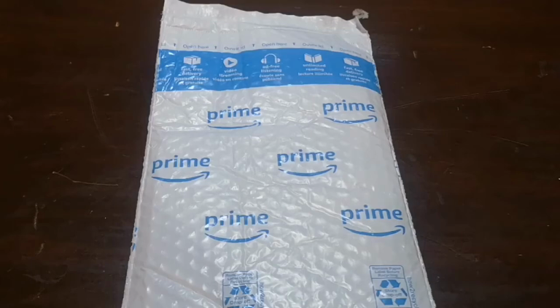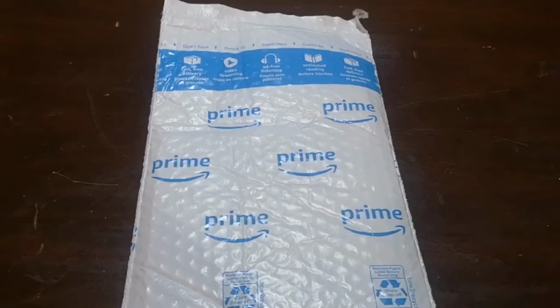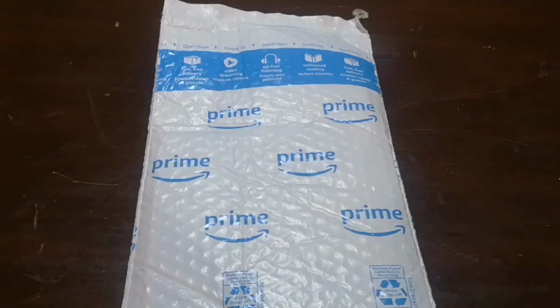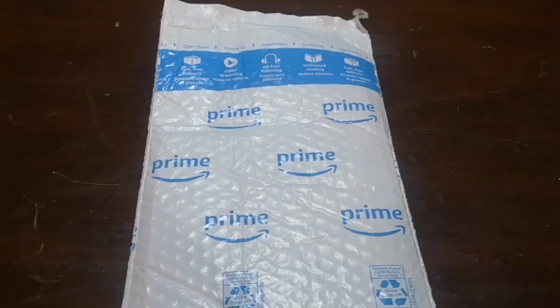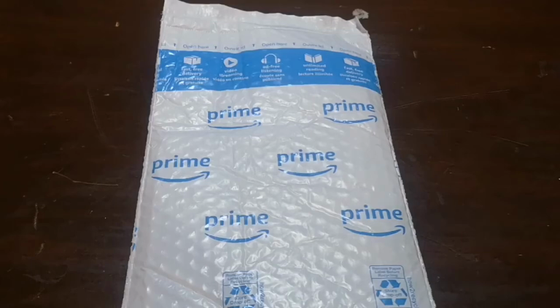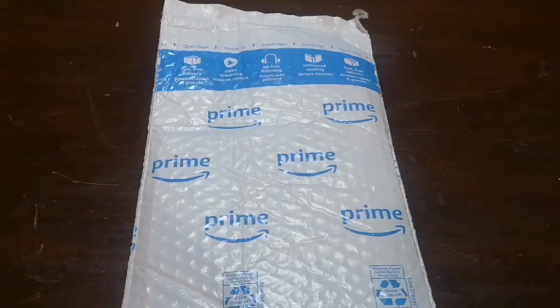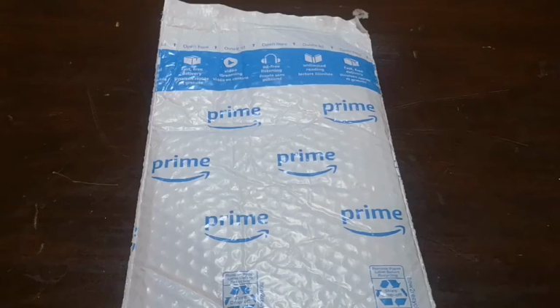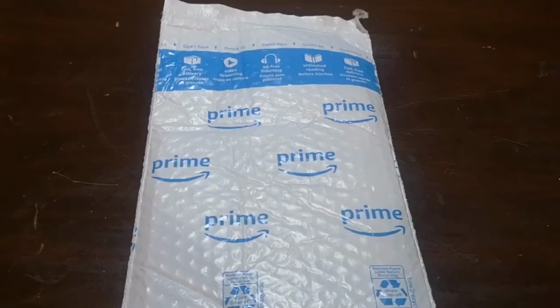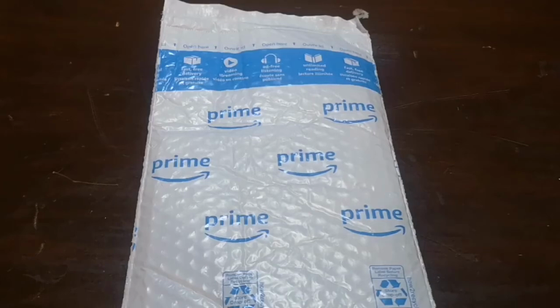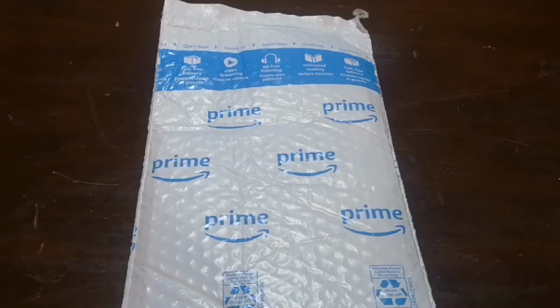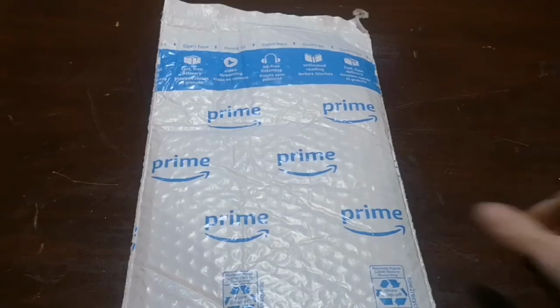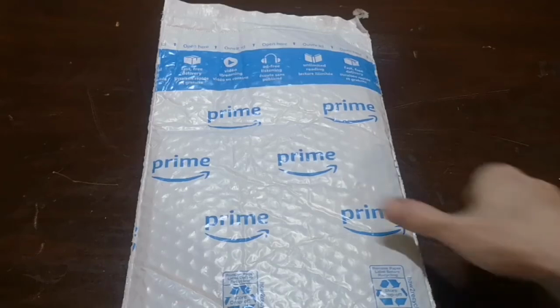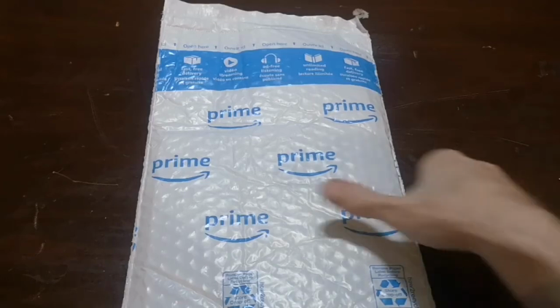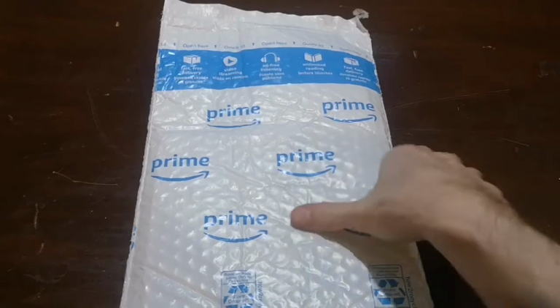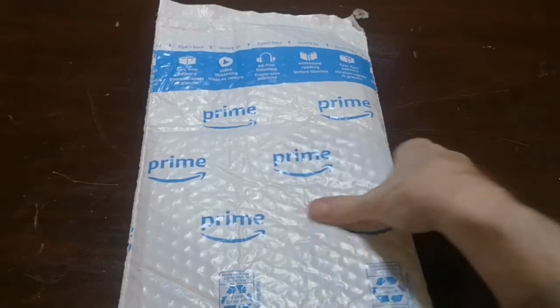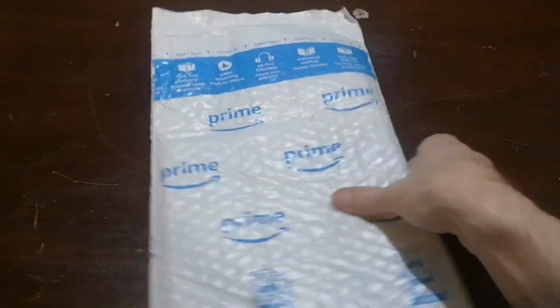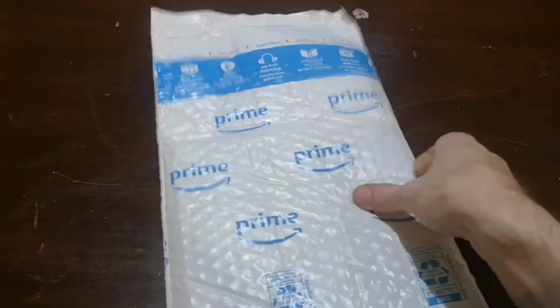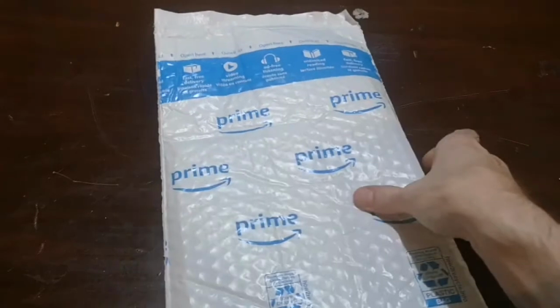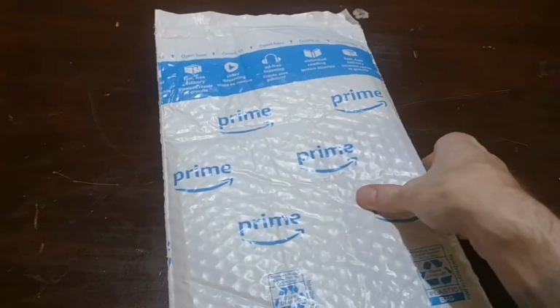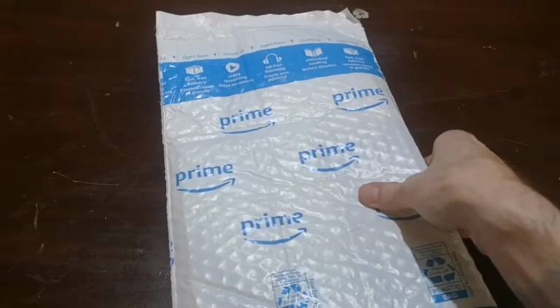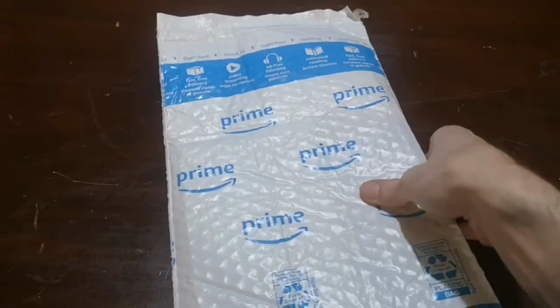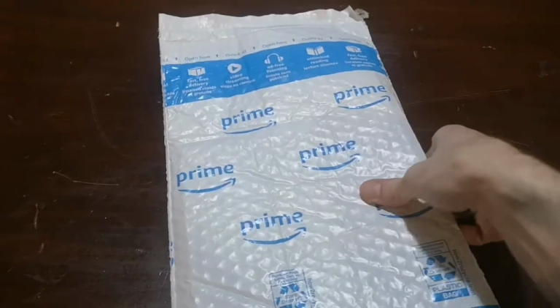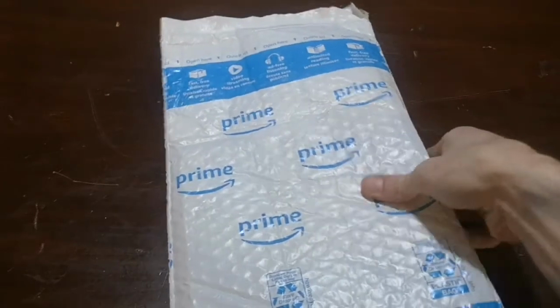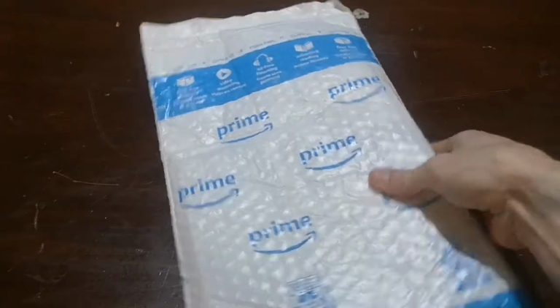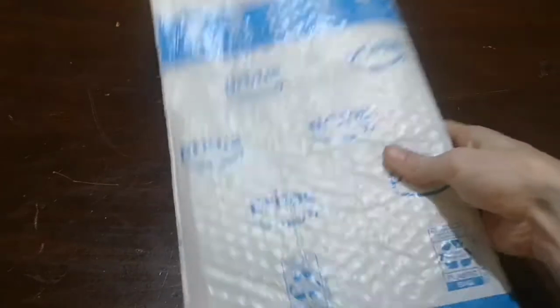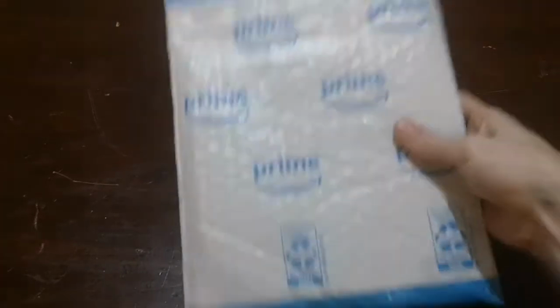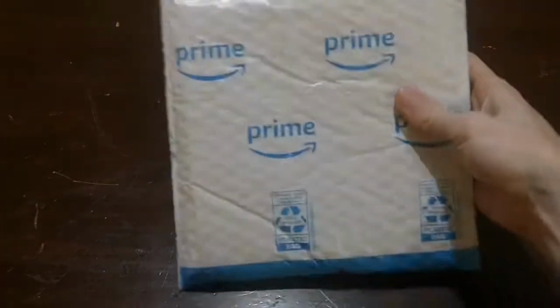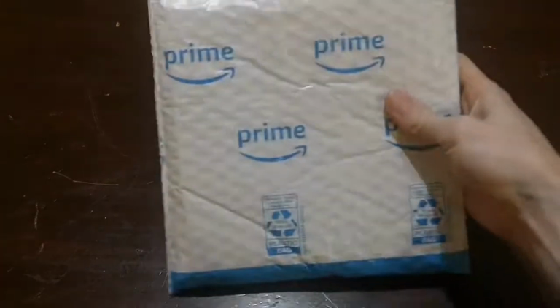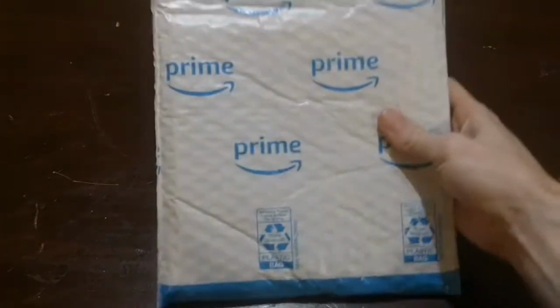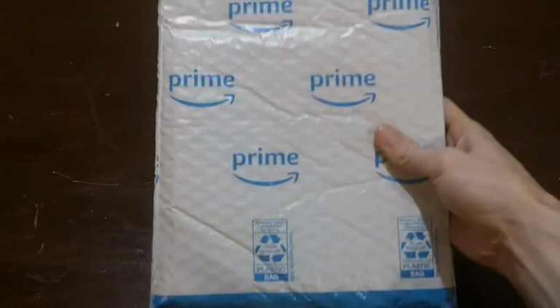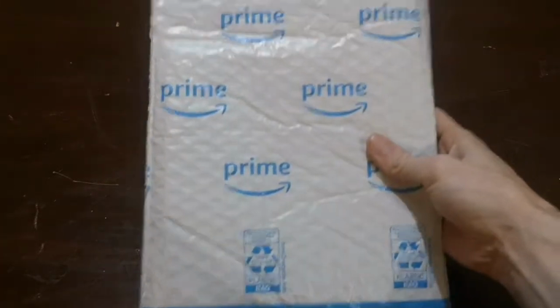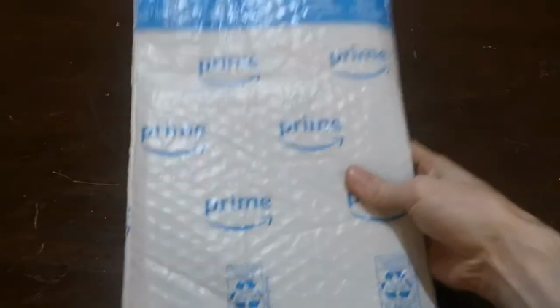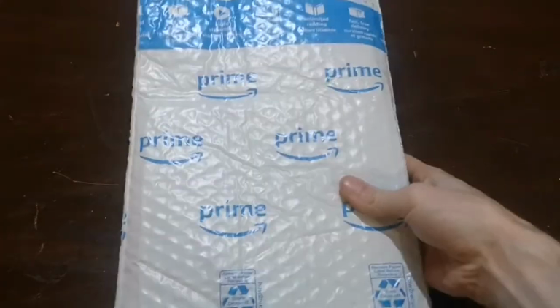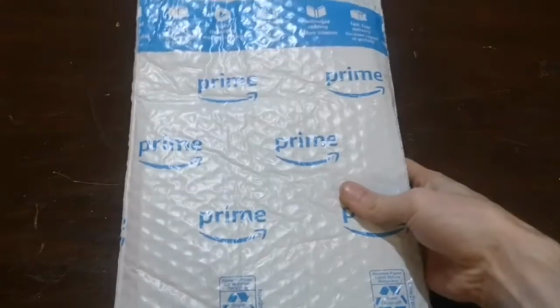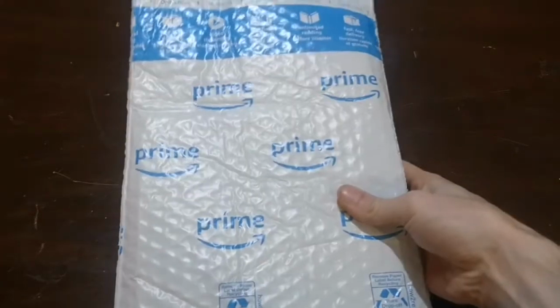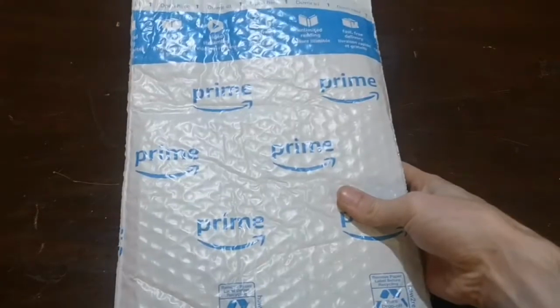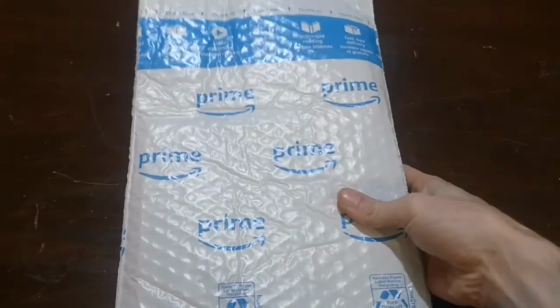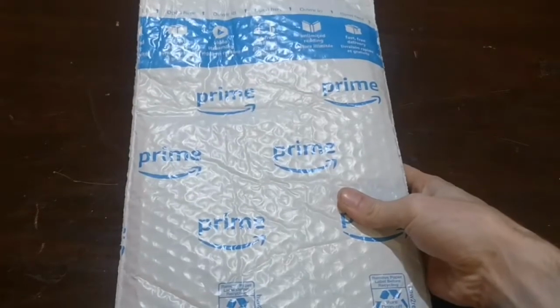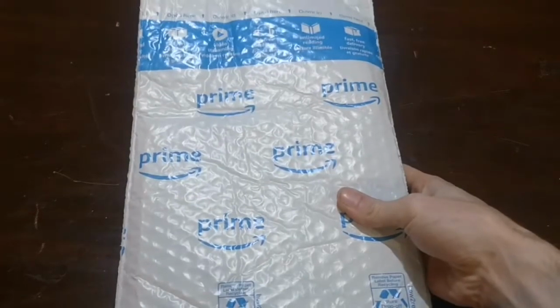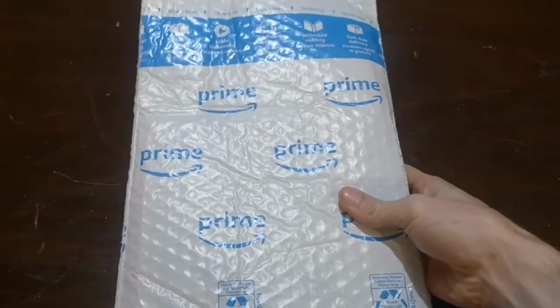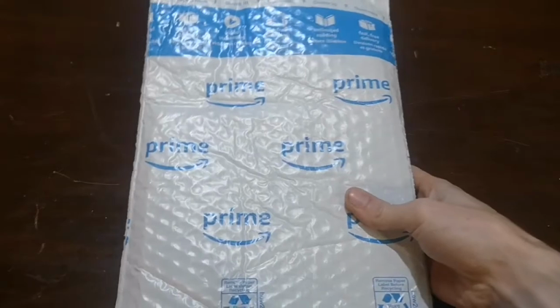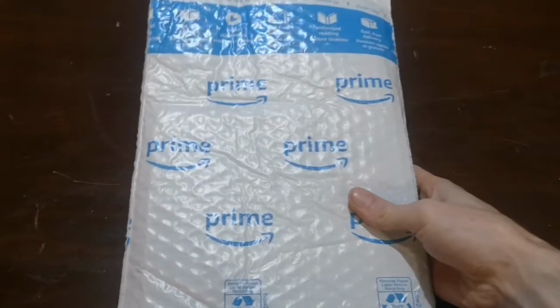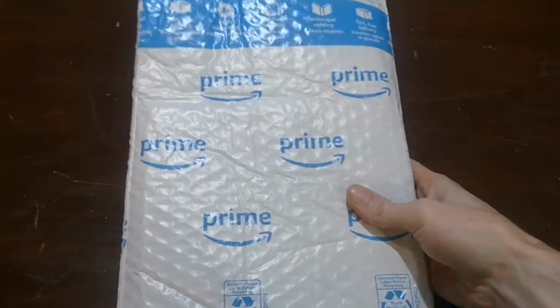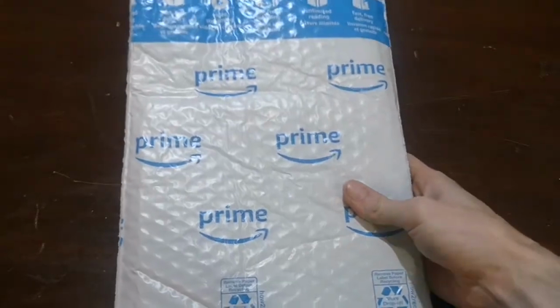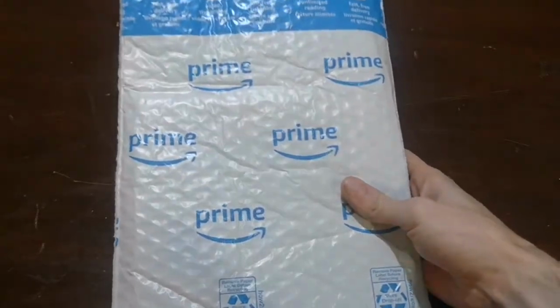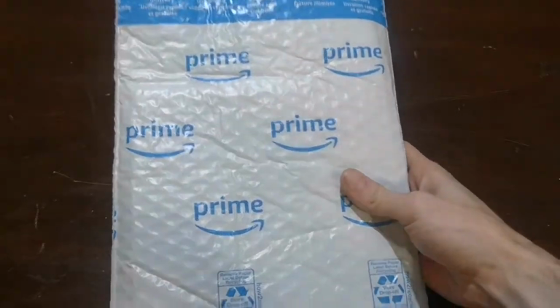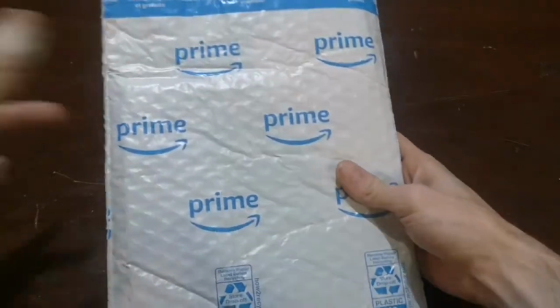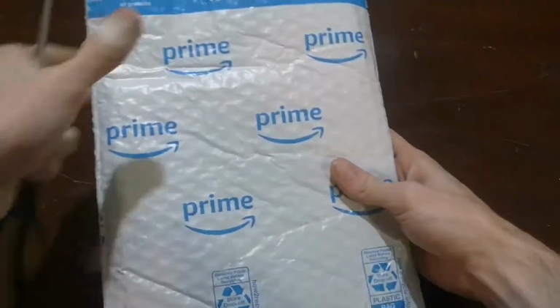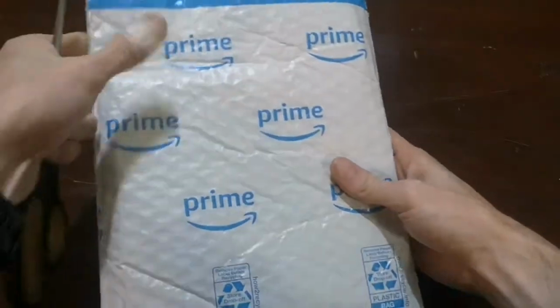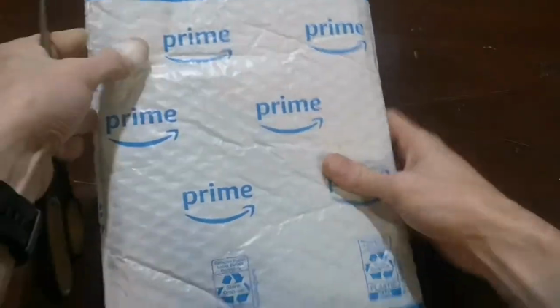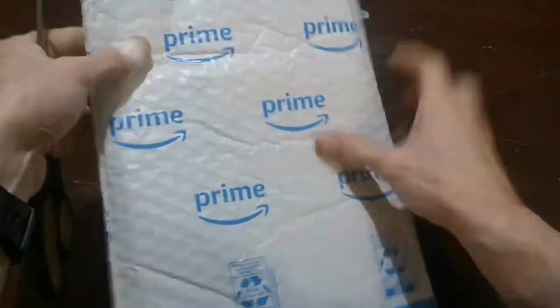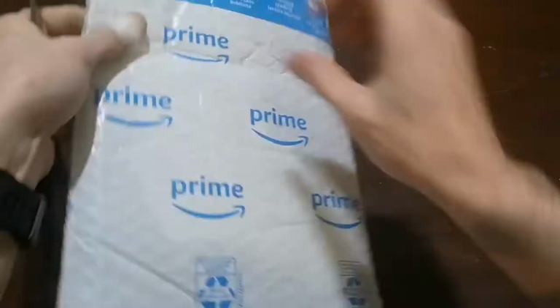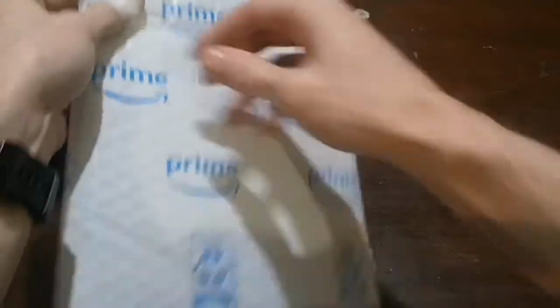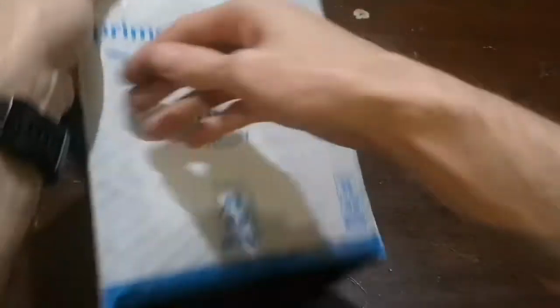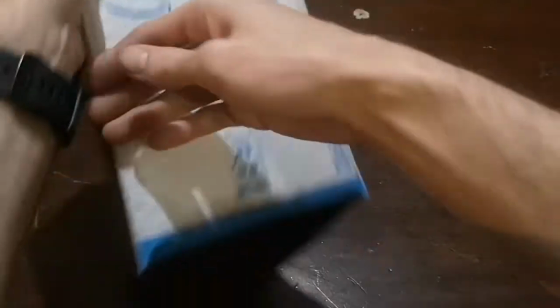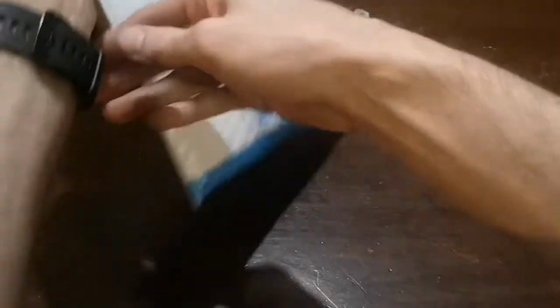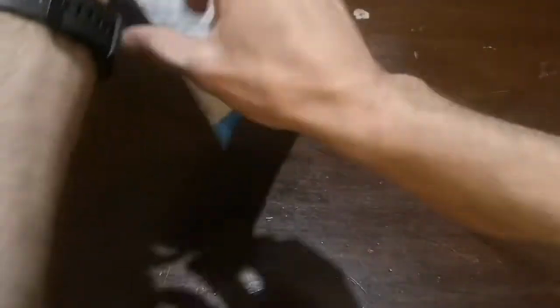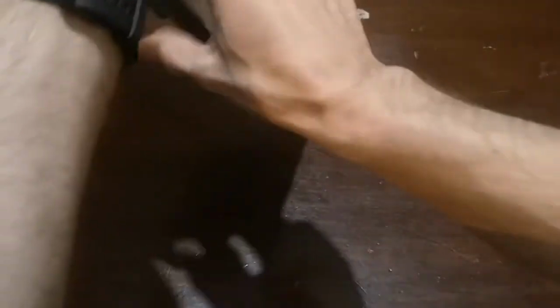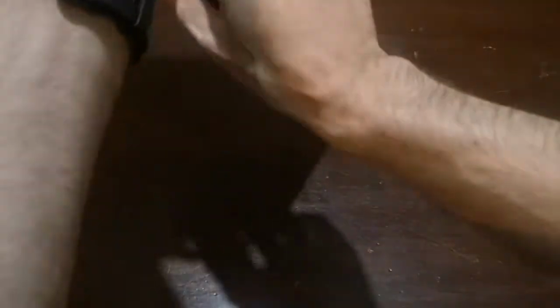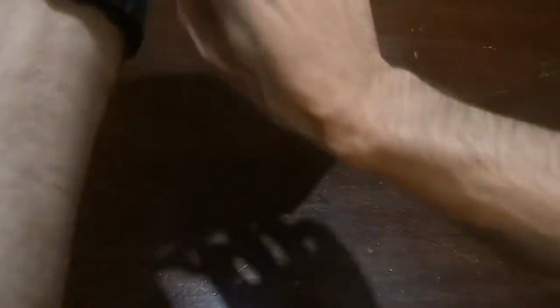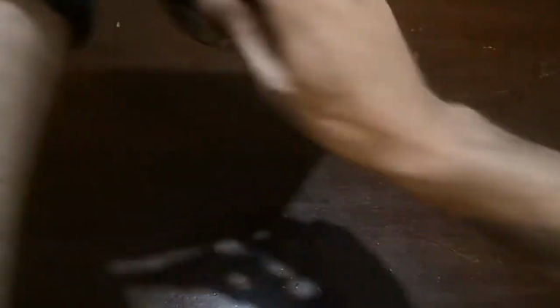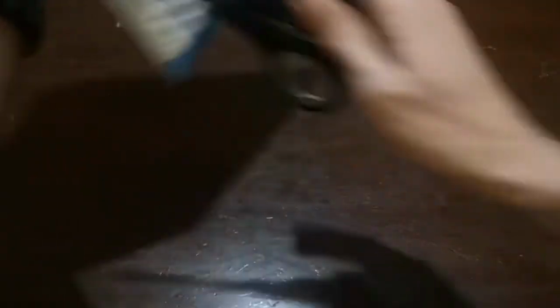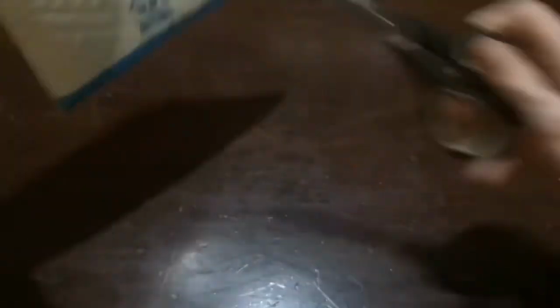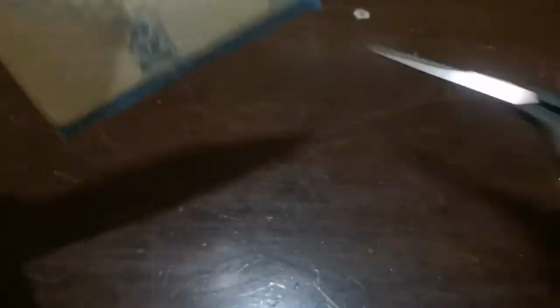Hey guys, Mr. RMS here. So I just got this package yesterday, and I know what it is, but let's just open it up here and take a look.